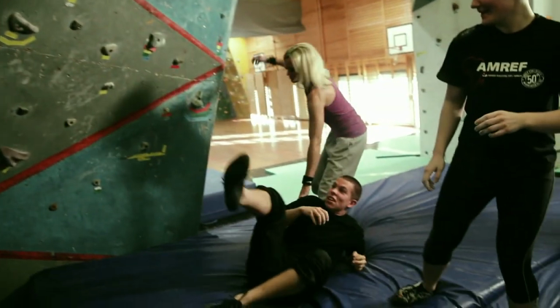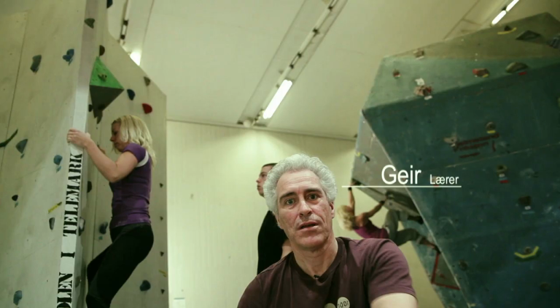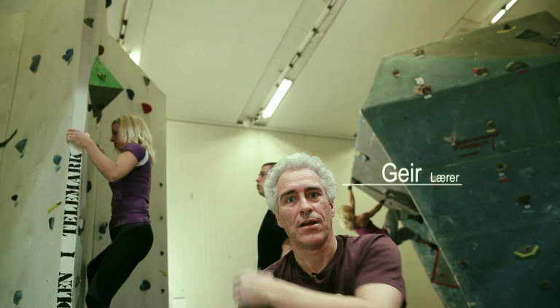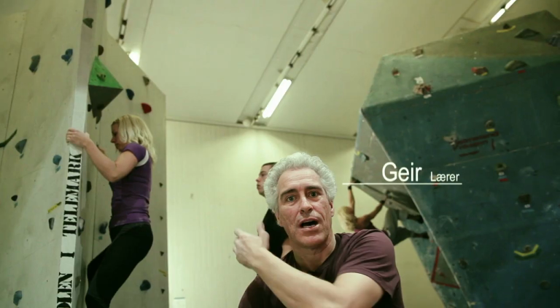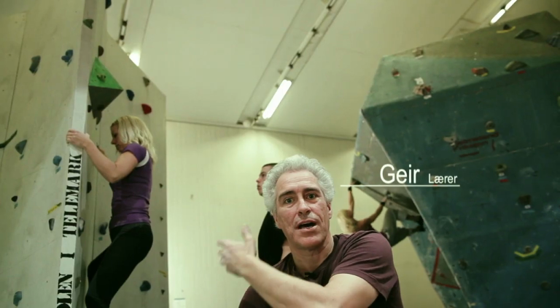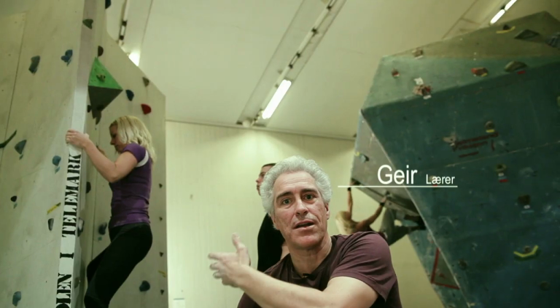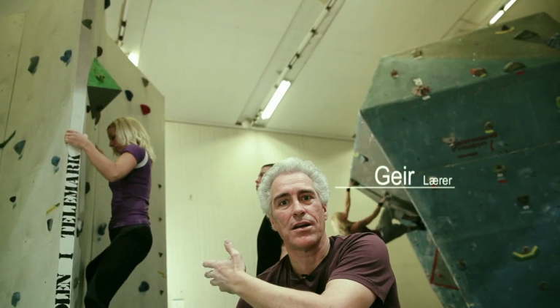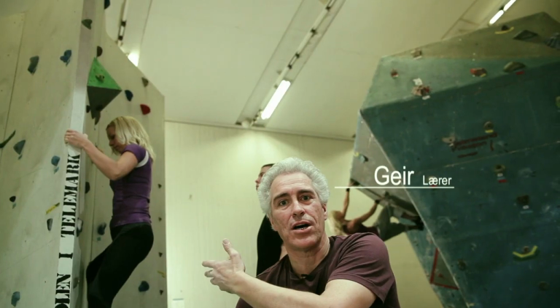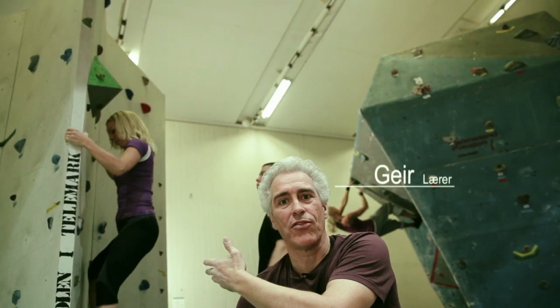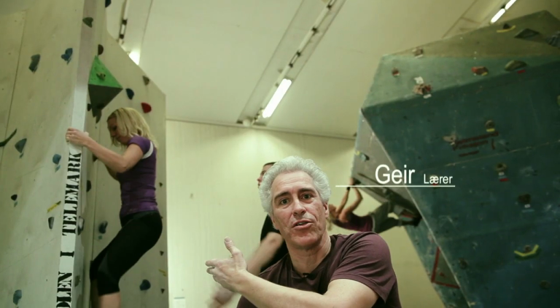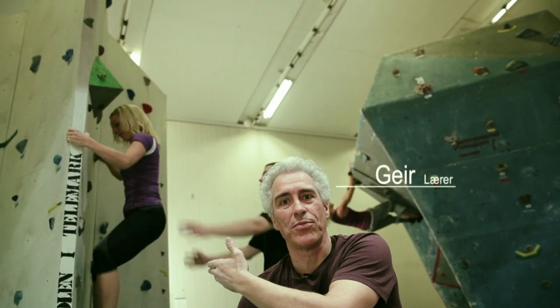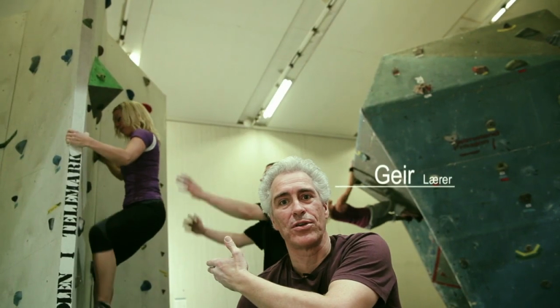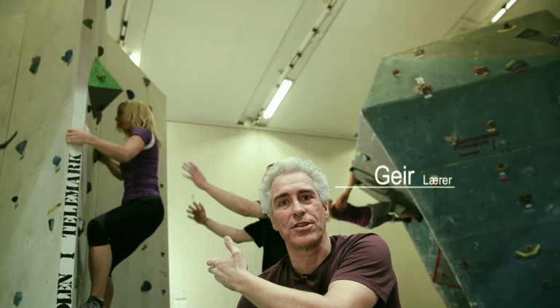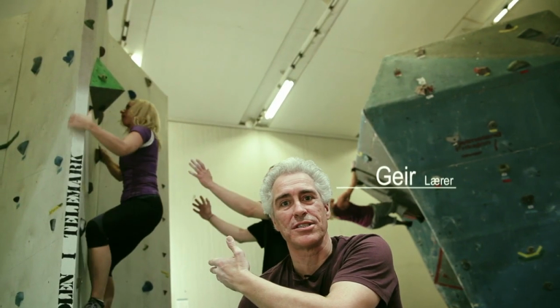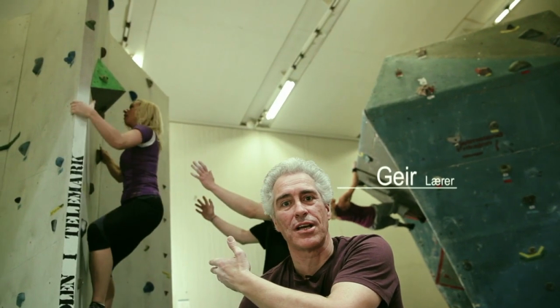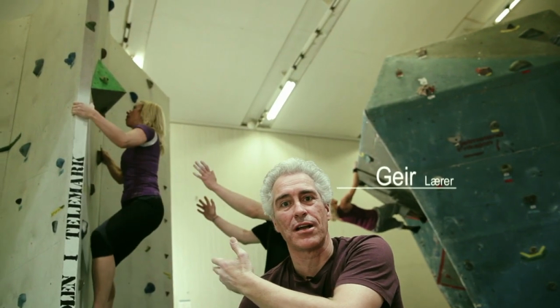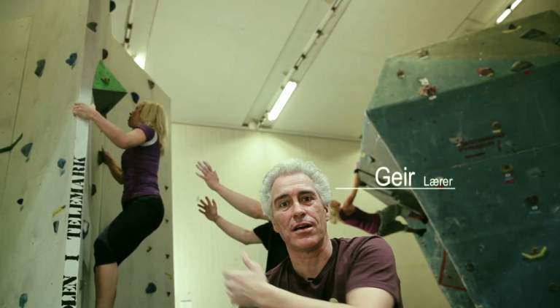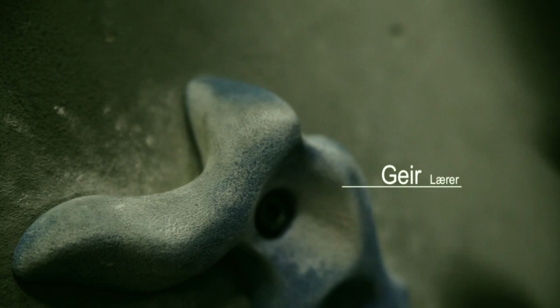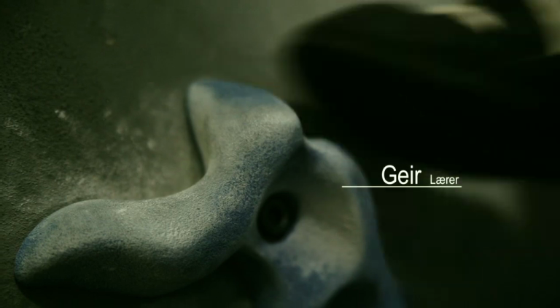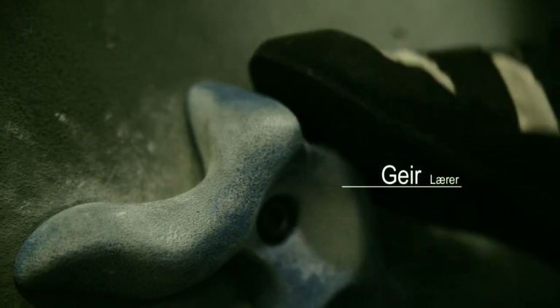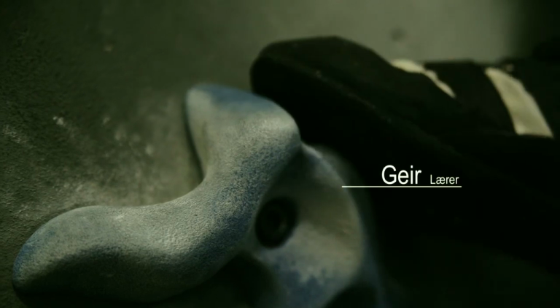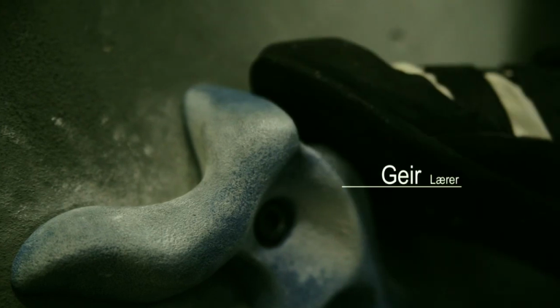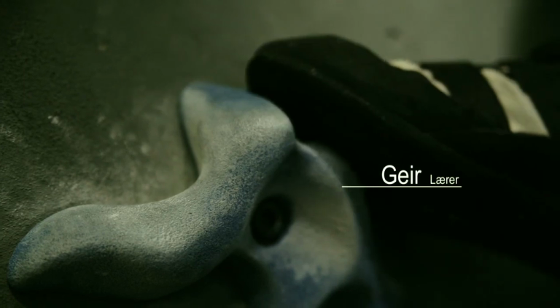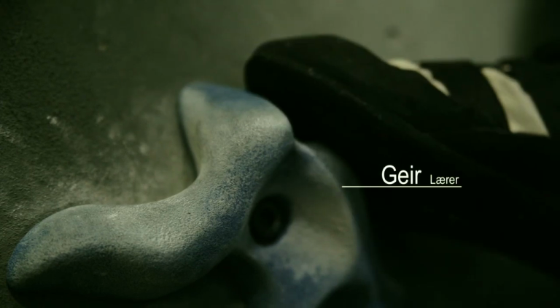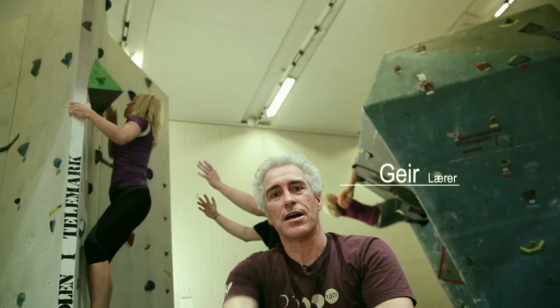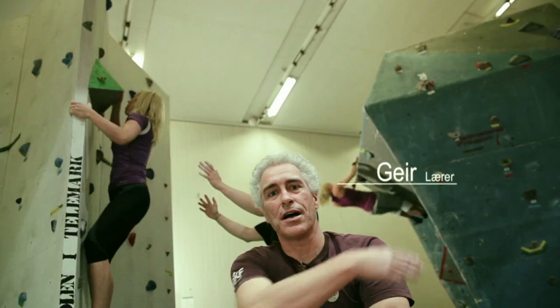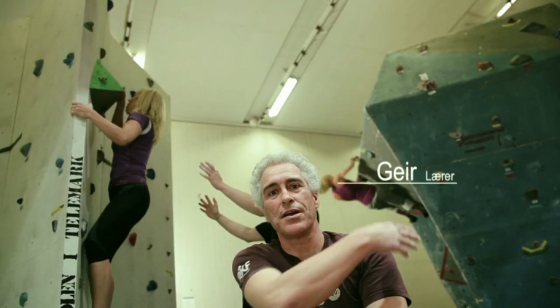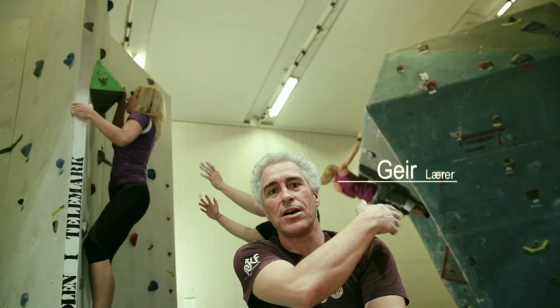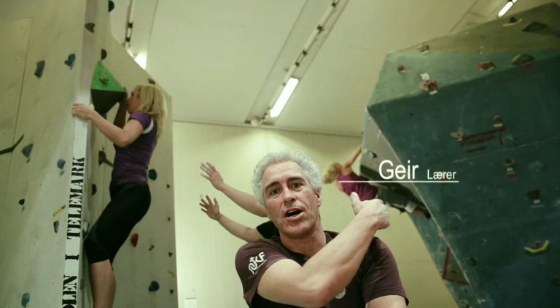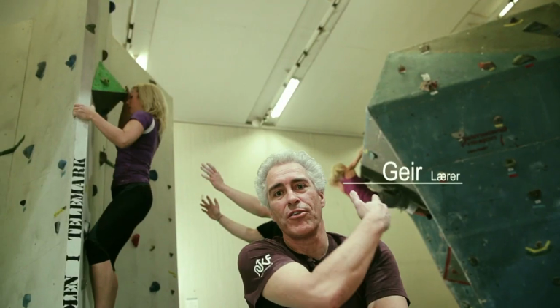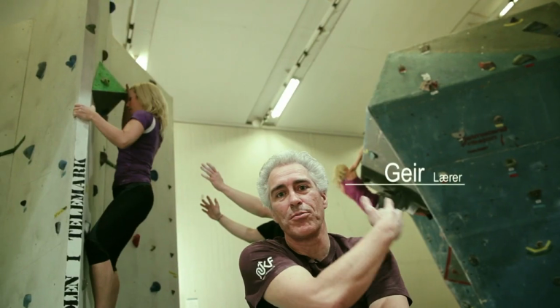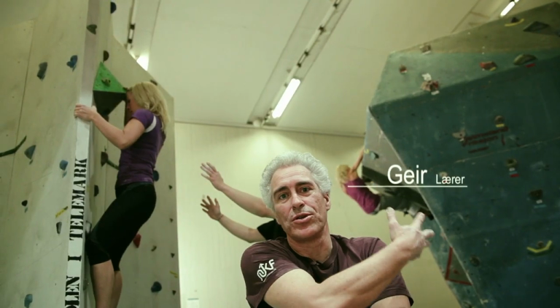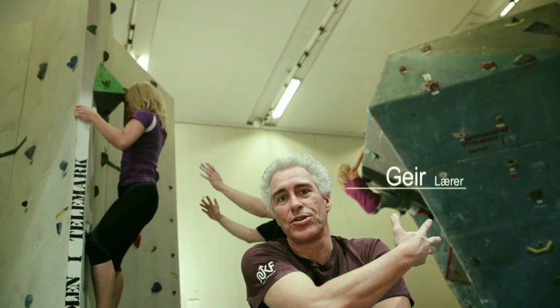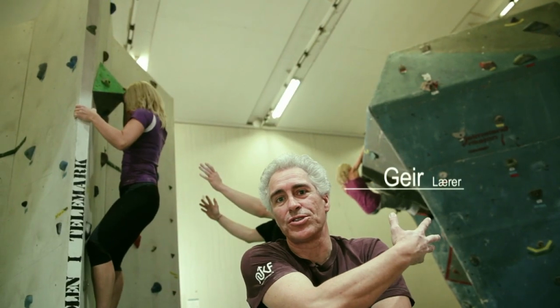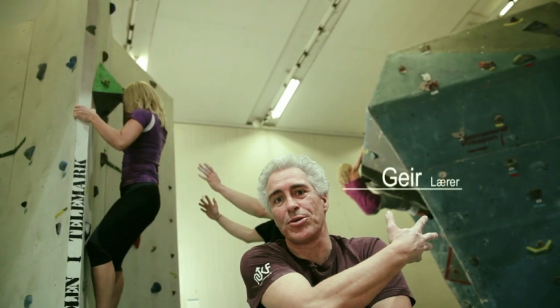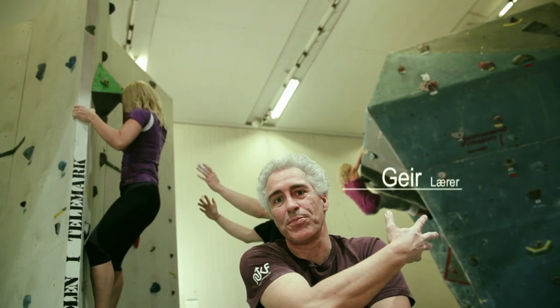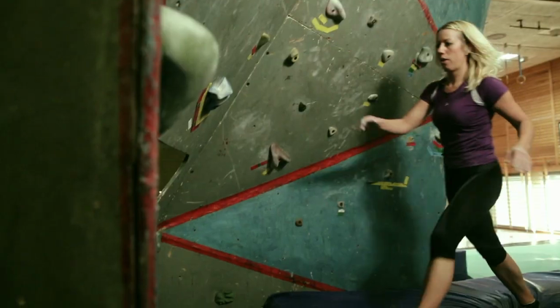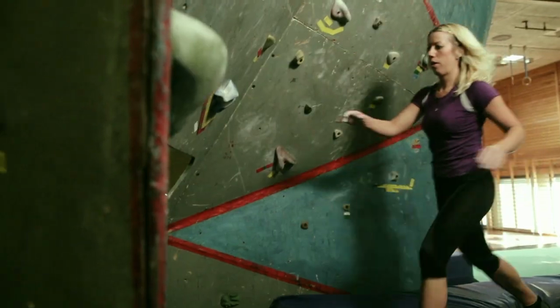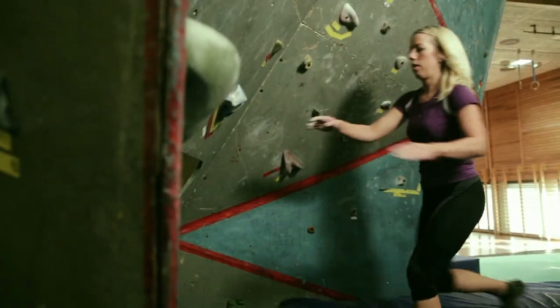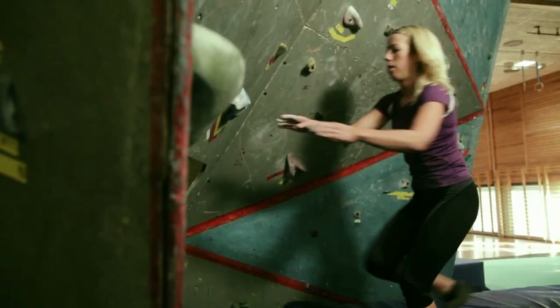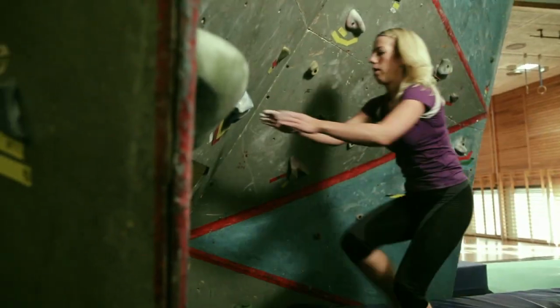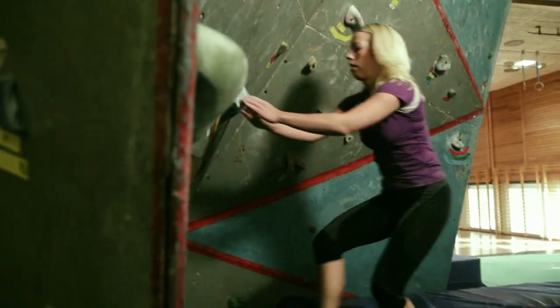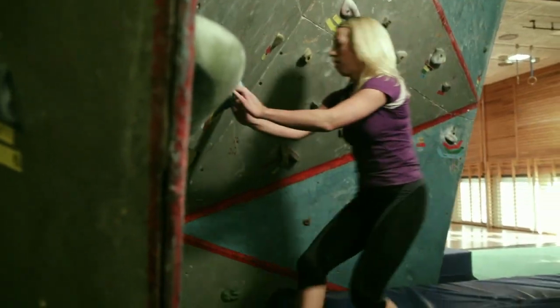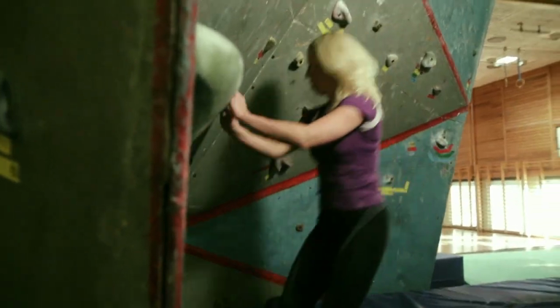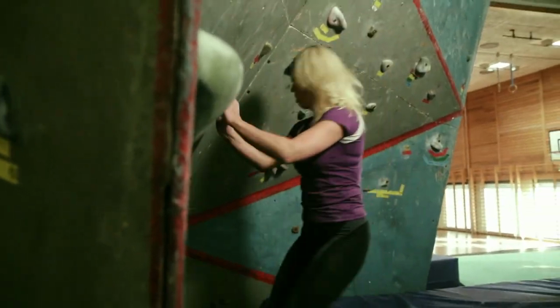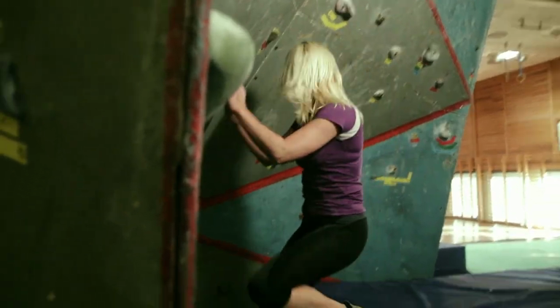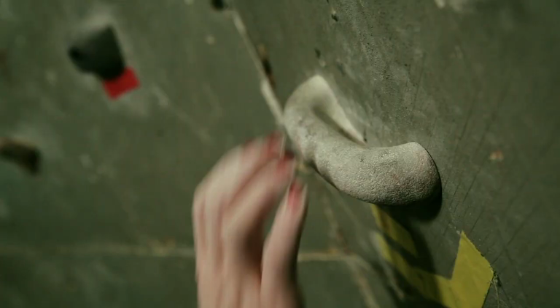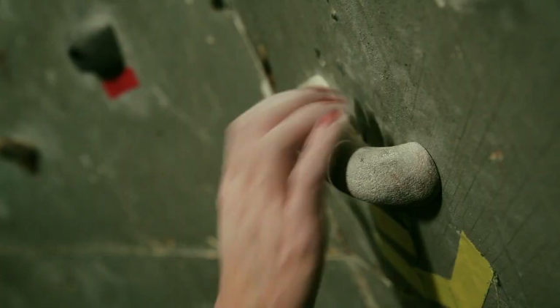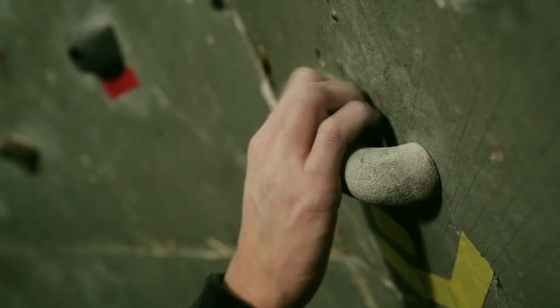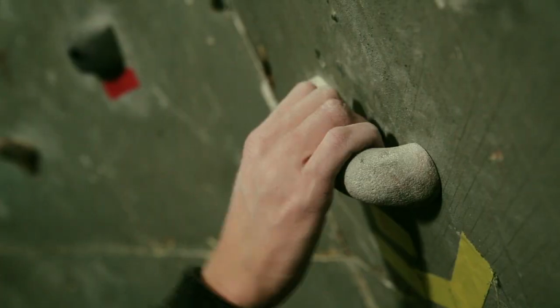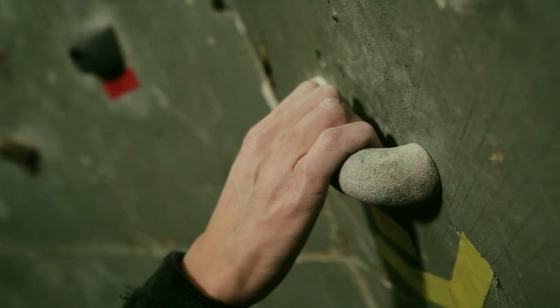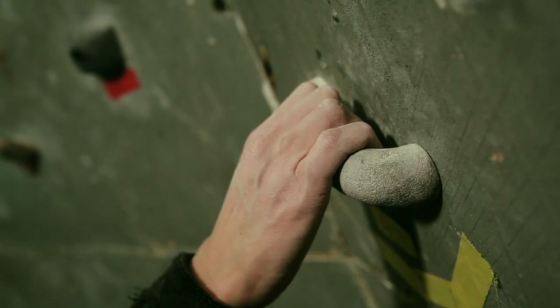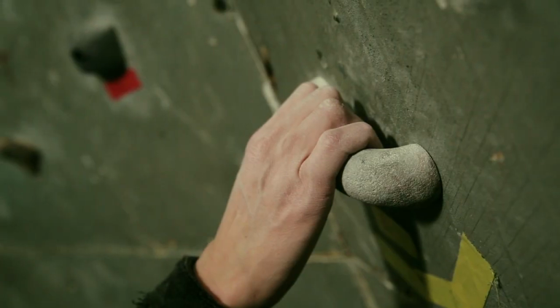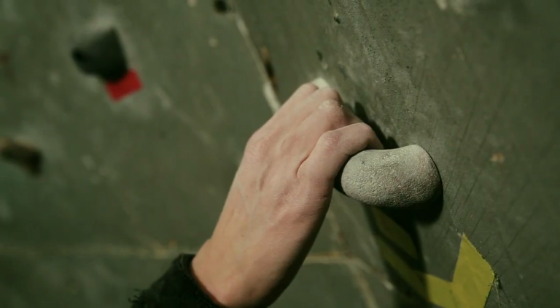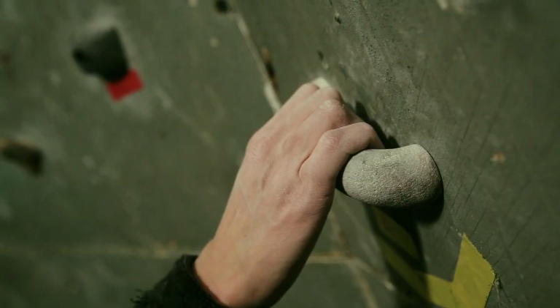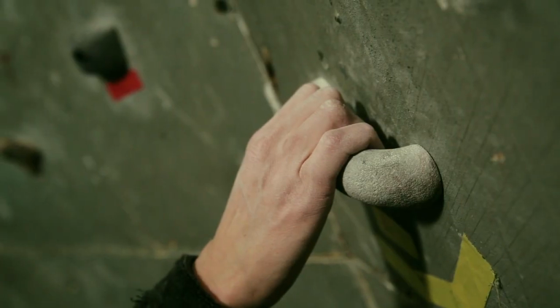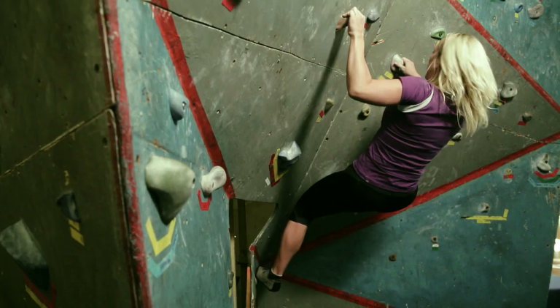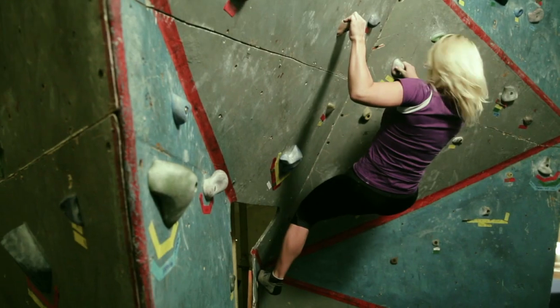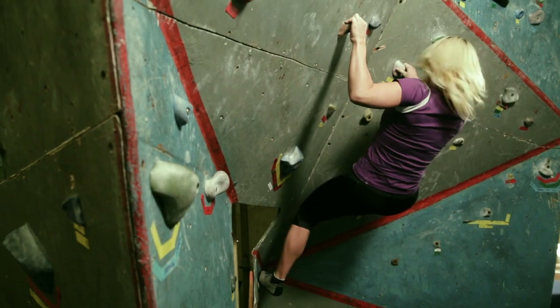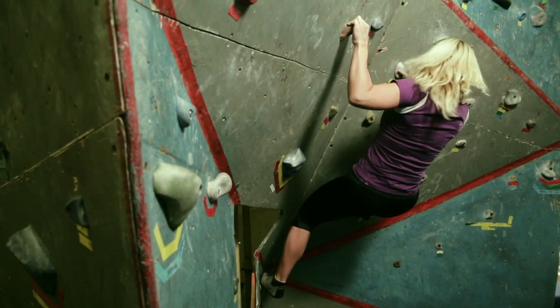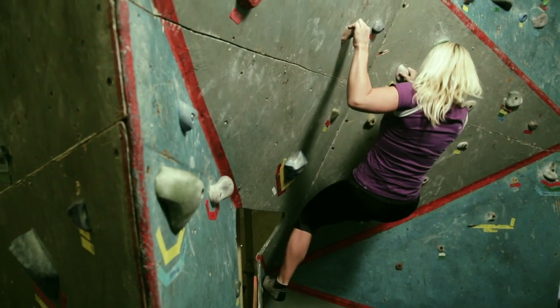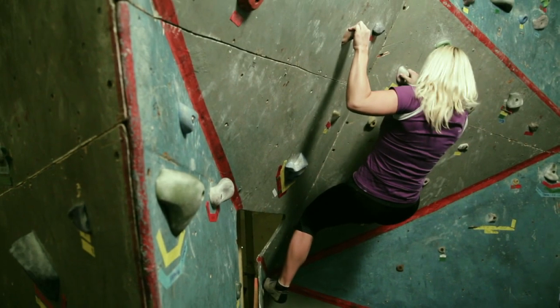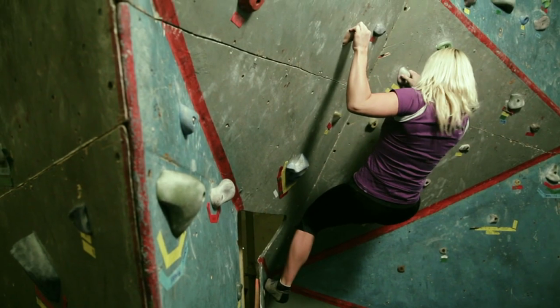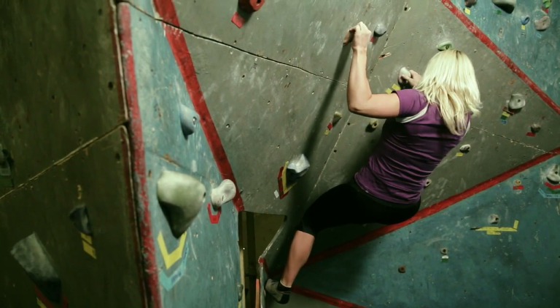Here we have the buildre-stierna. Here we have the buildre-stoppen. This gives a buildre-stierna — a good level of the buildre-stierna.